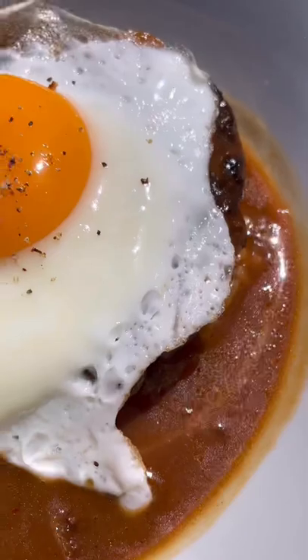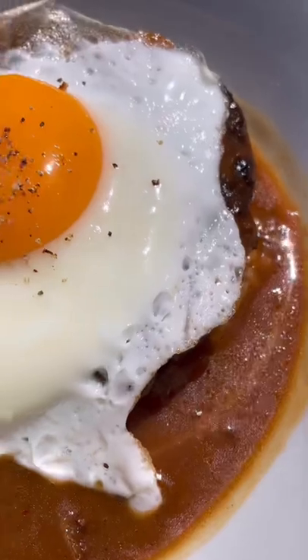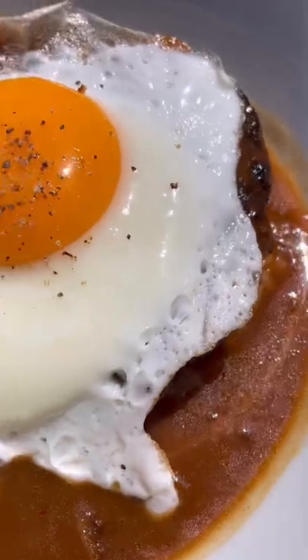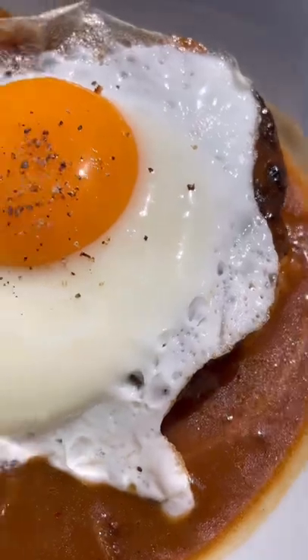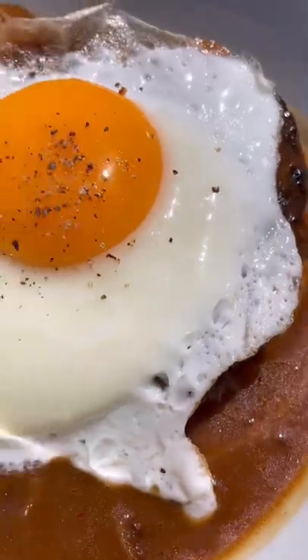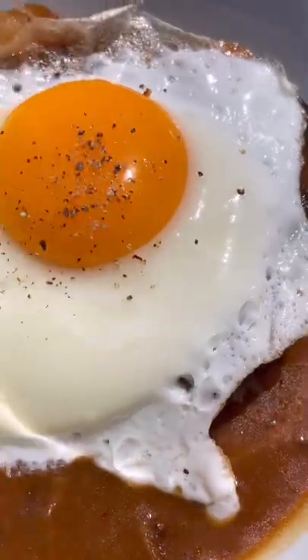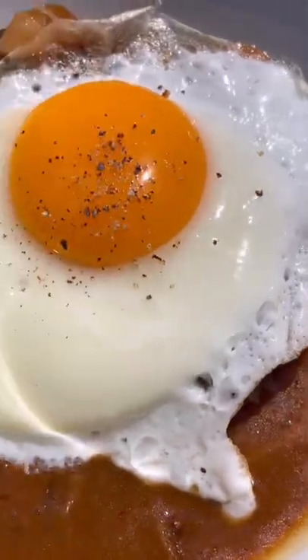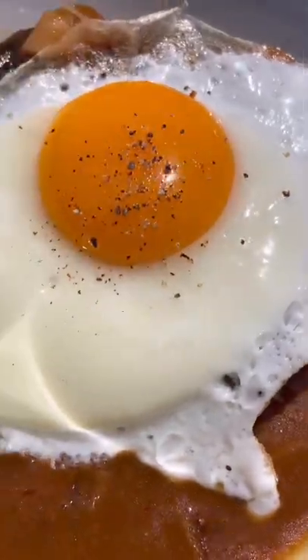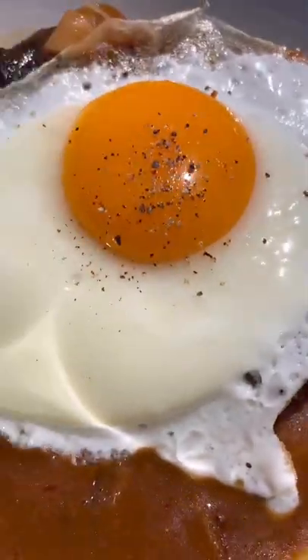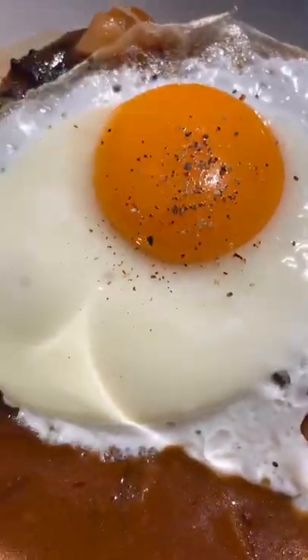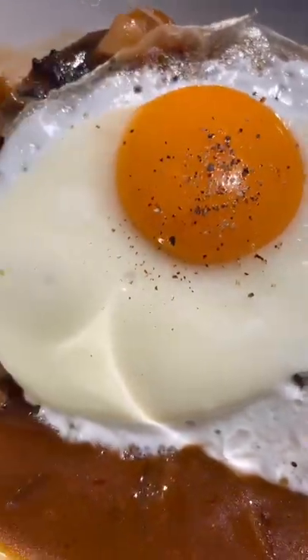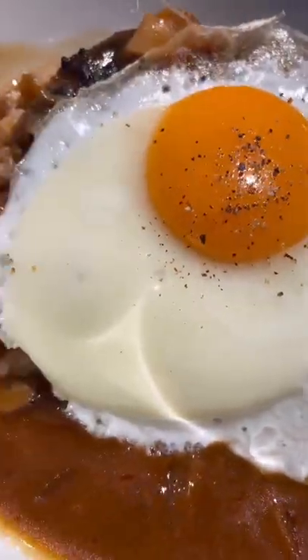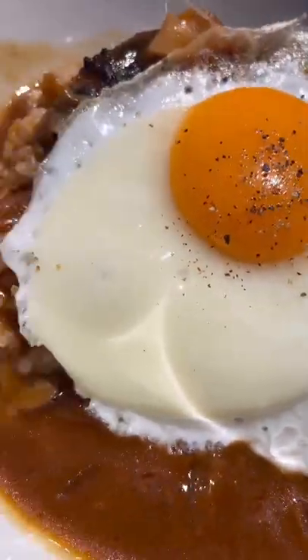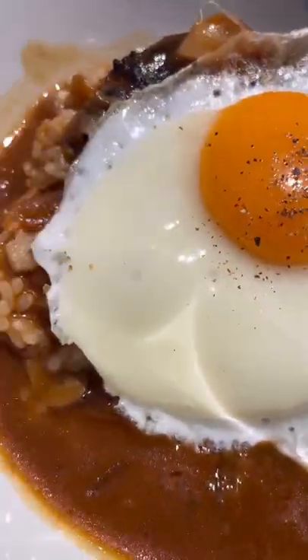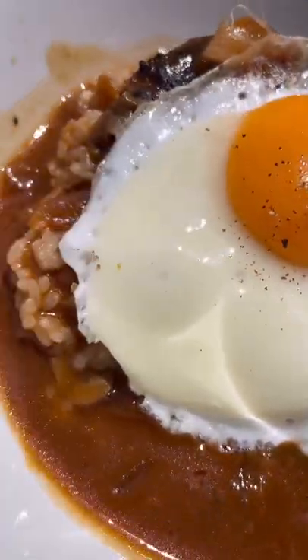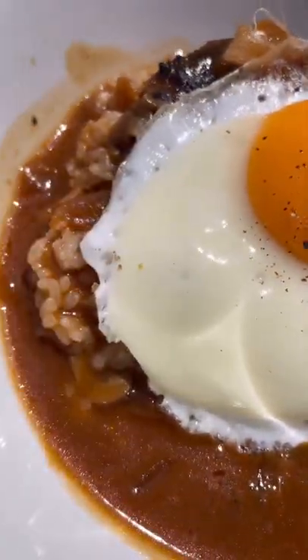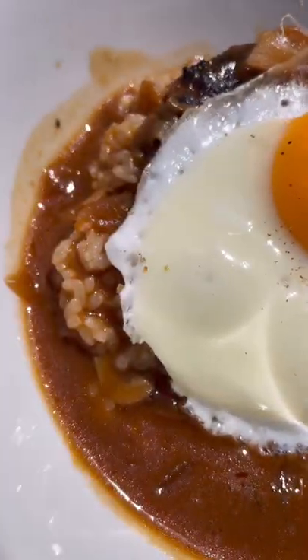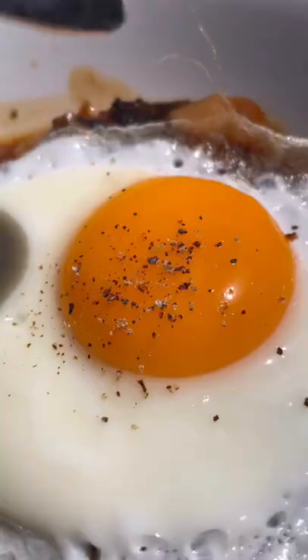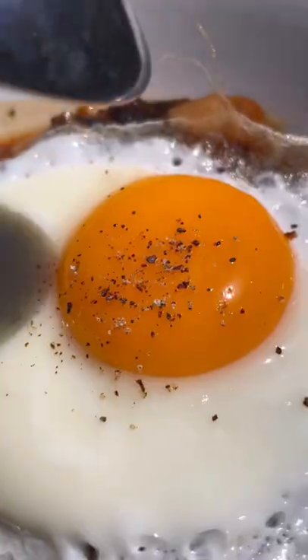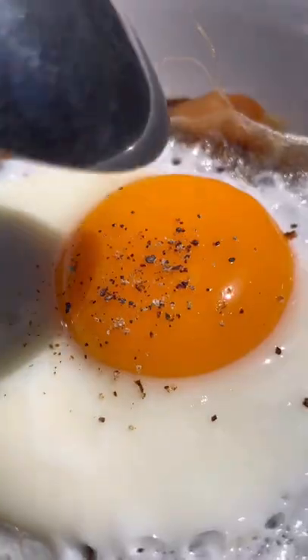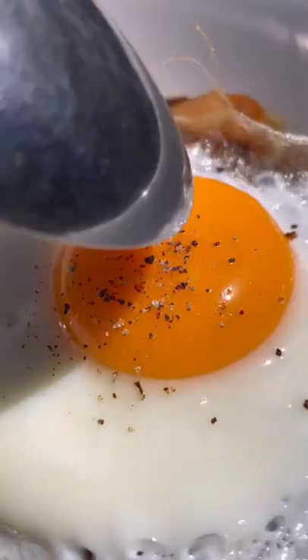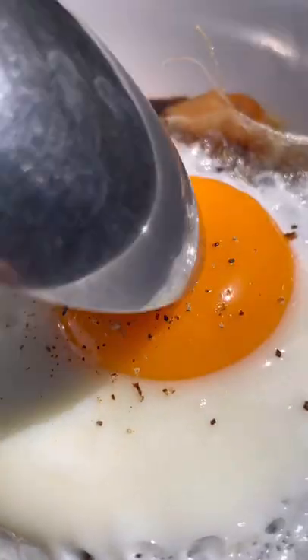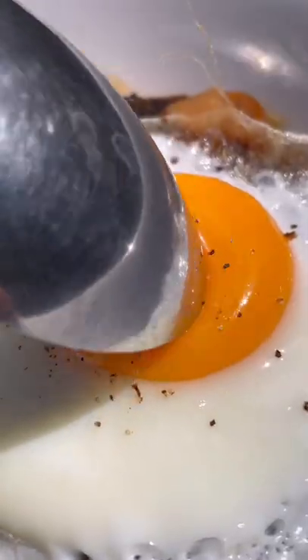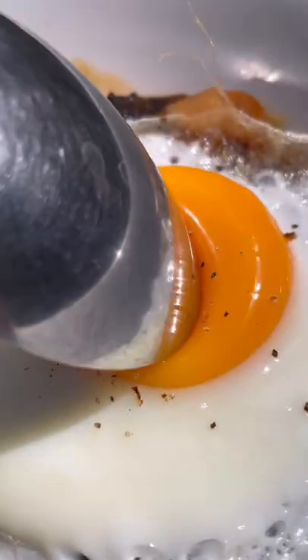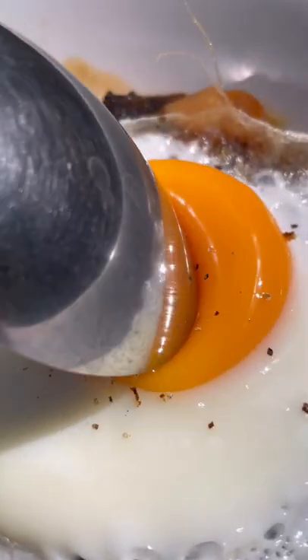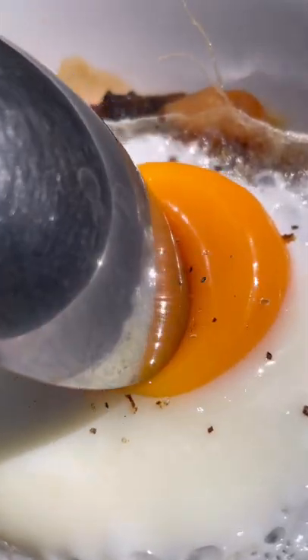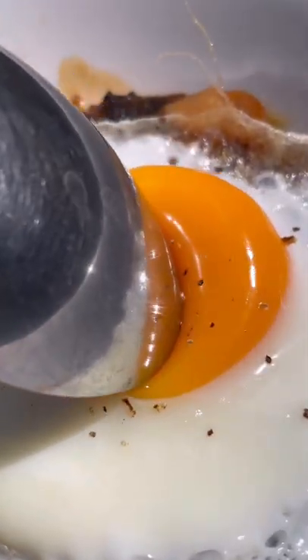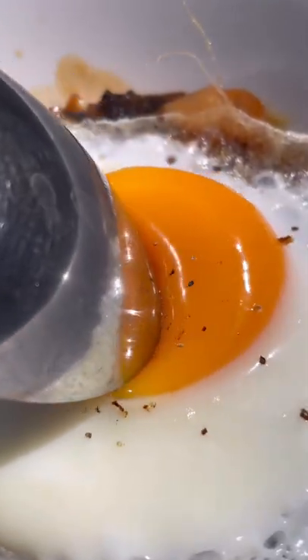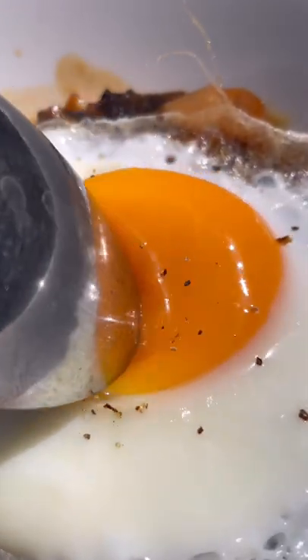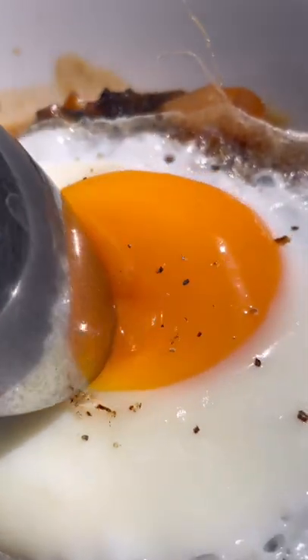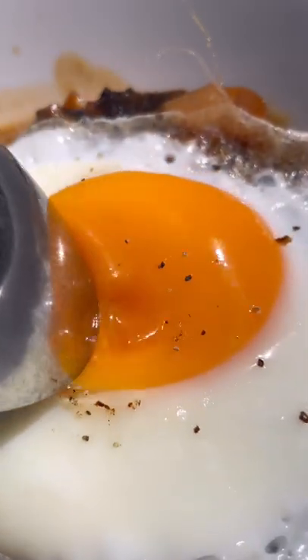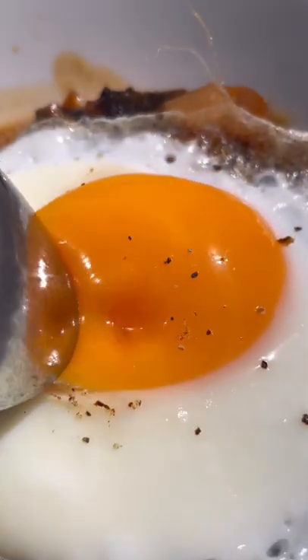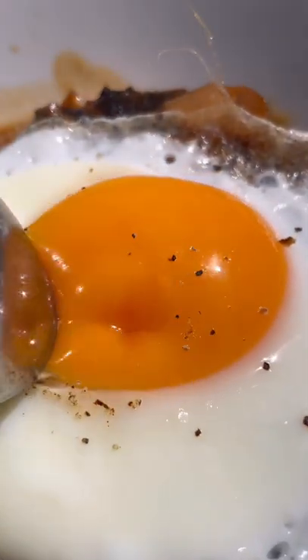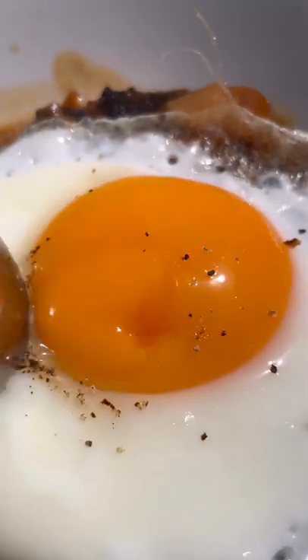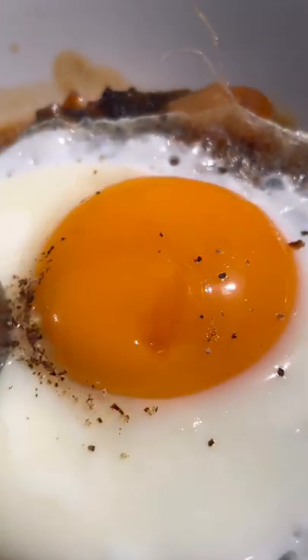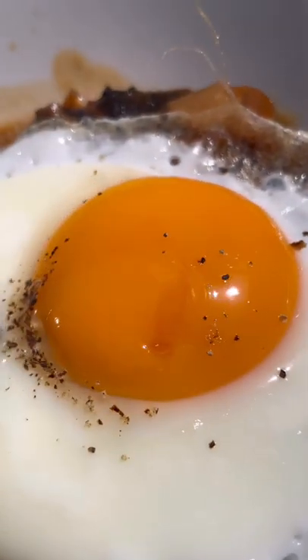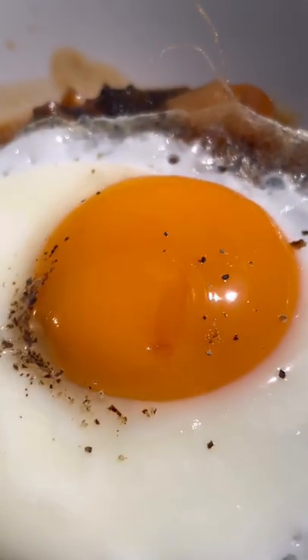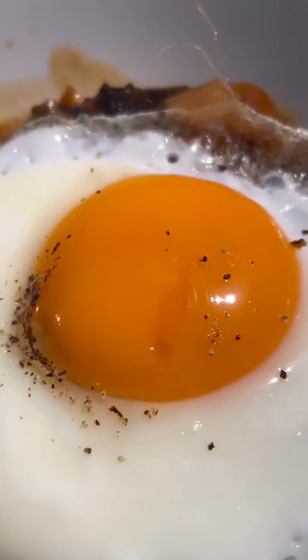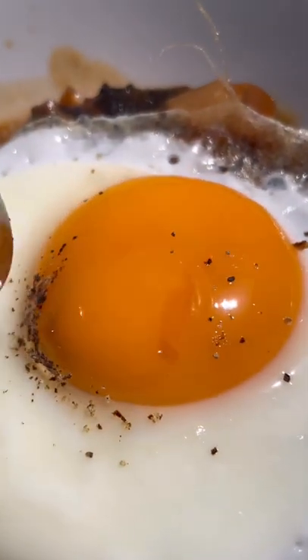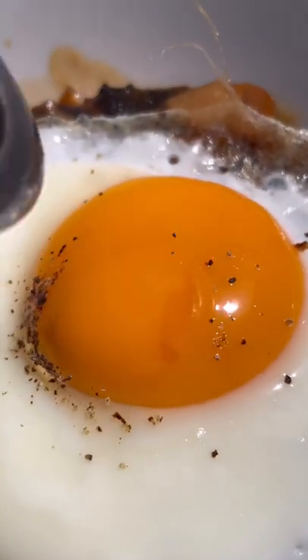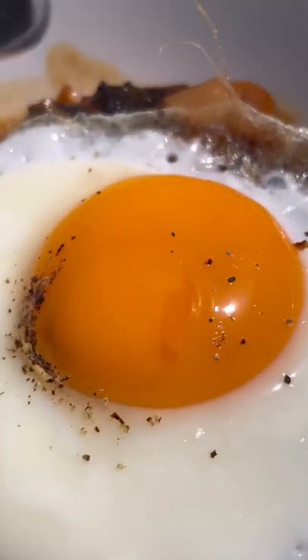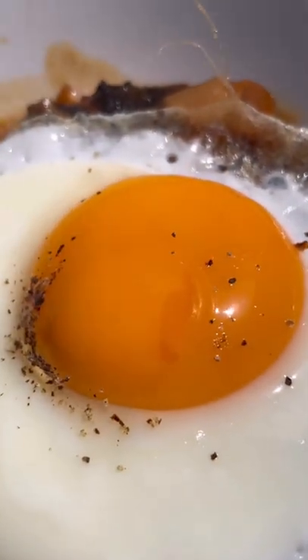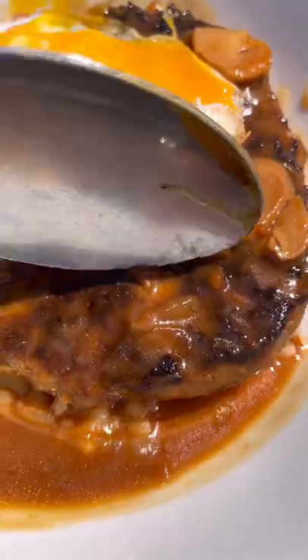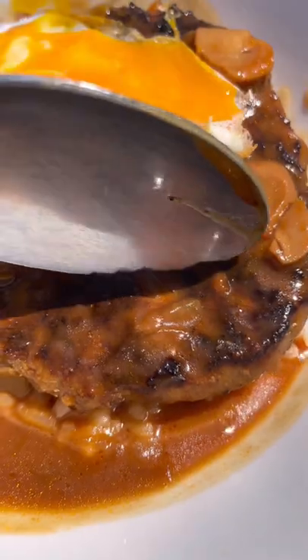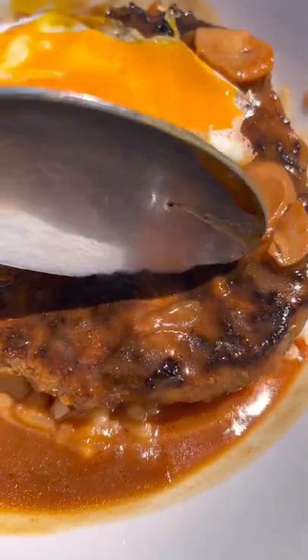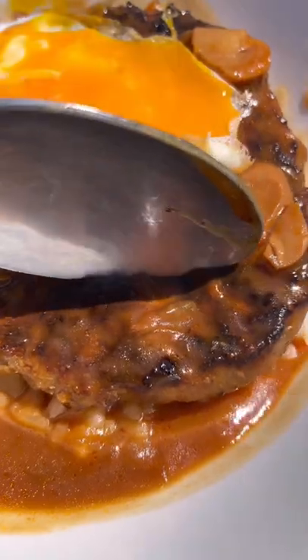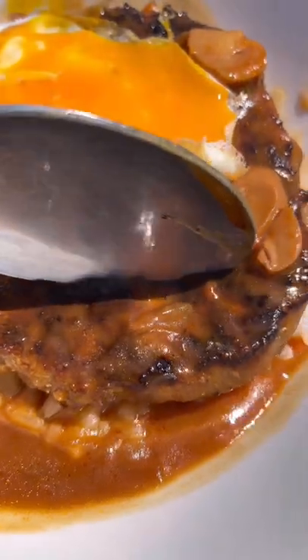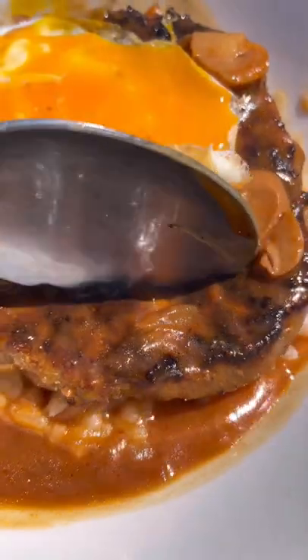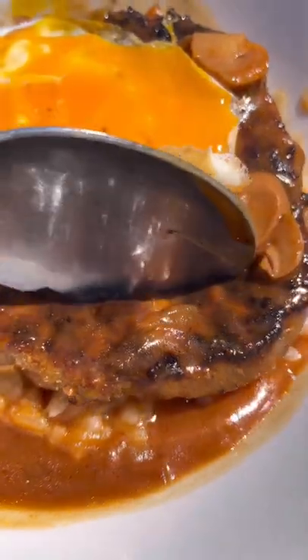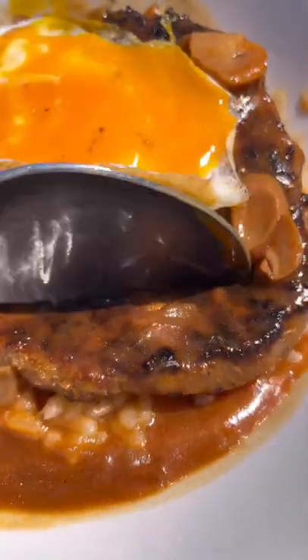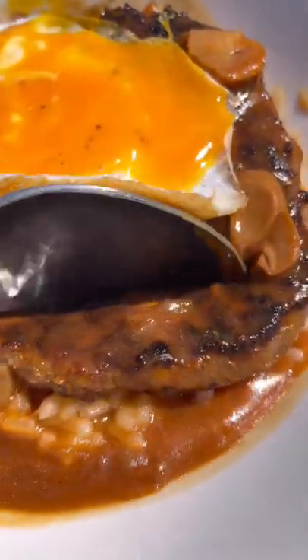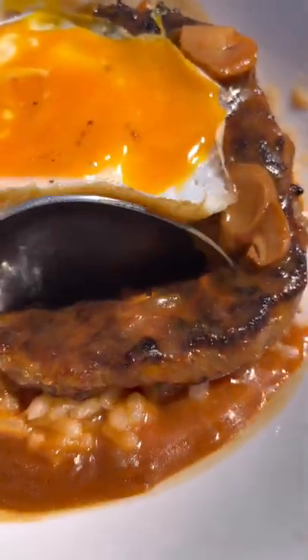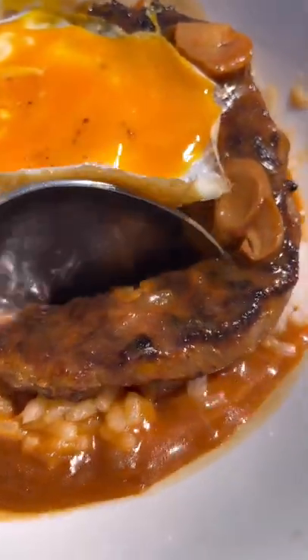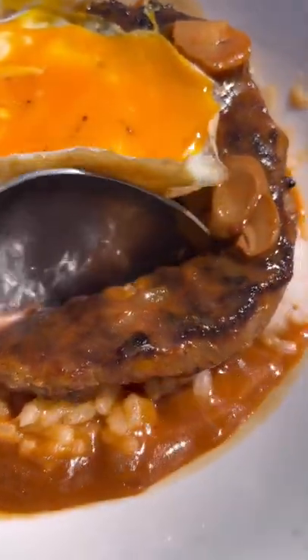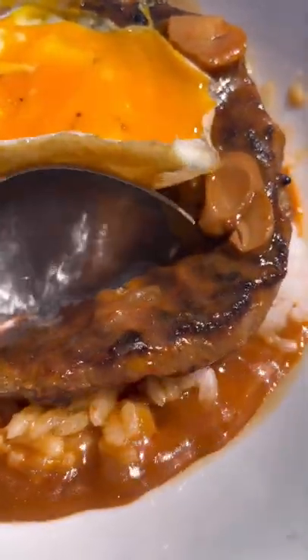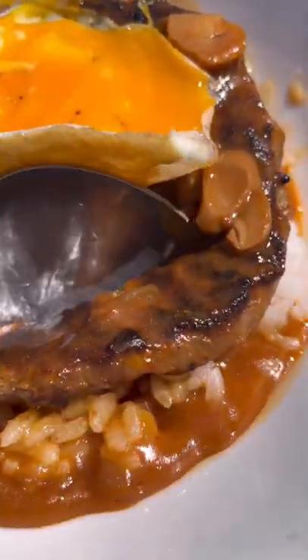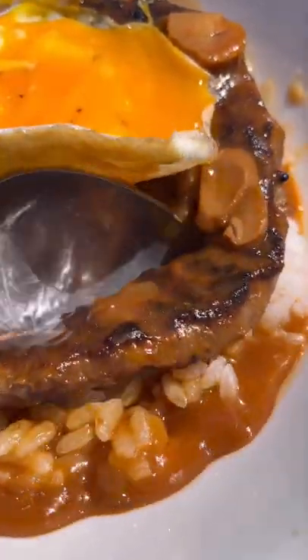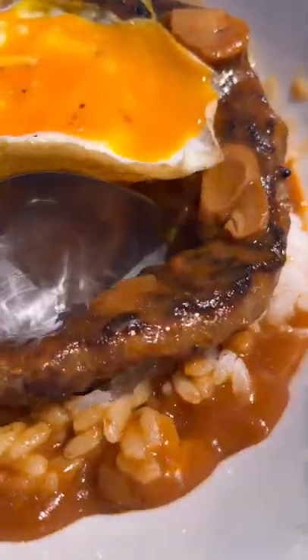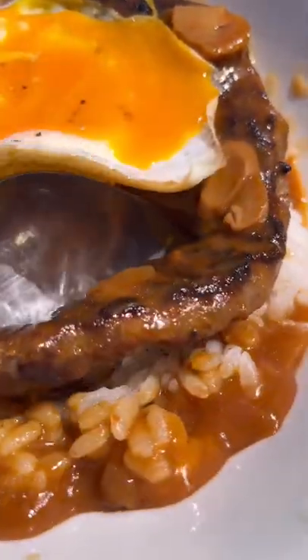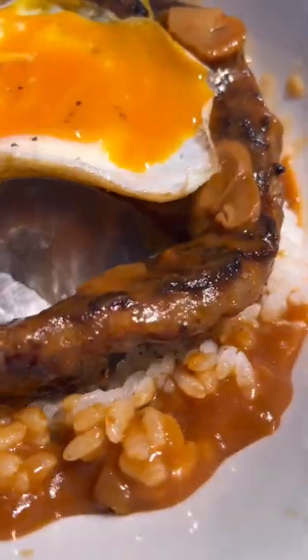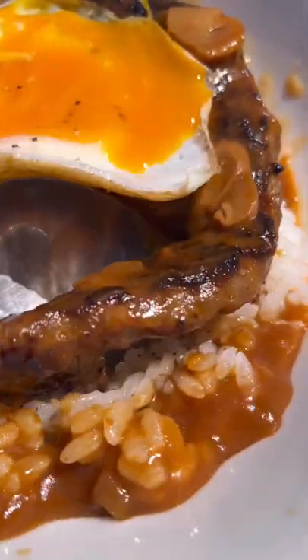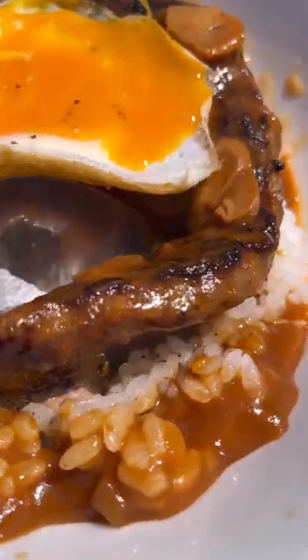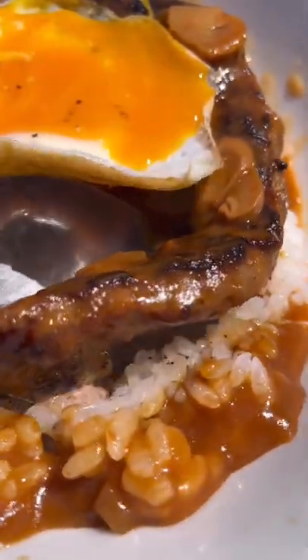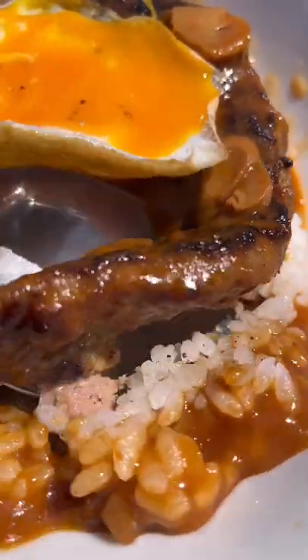Could you eat a hamburger patty without the bun? A loco moco is a Hawaiian dish that consists of white rice topped with a hamburger, fried egg, and gravy.